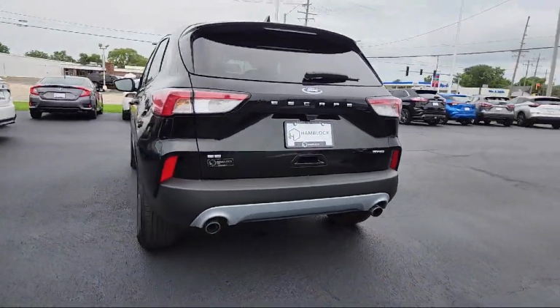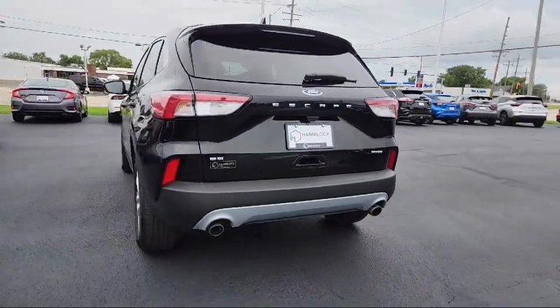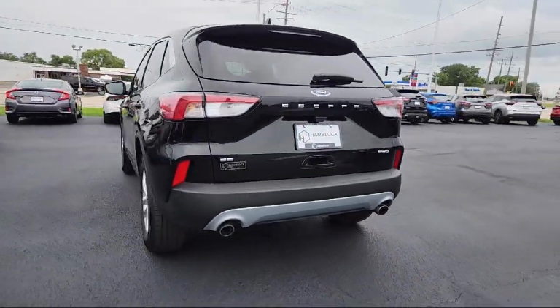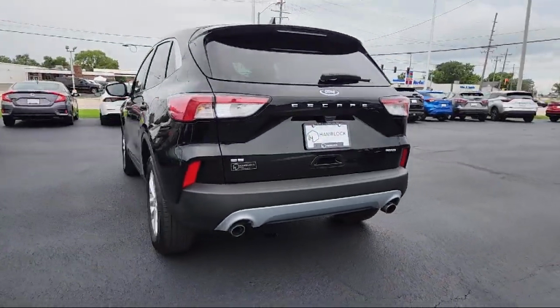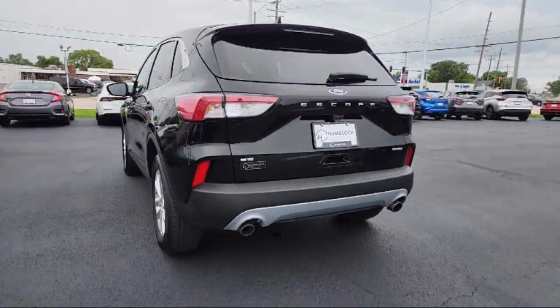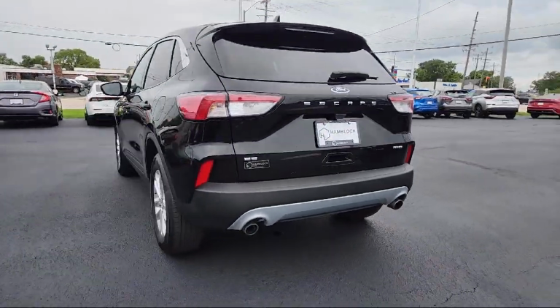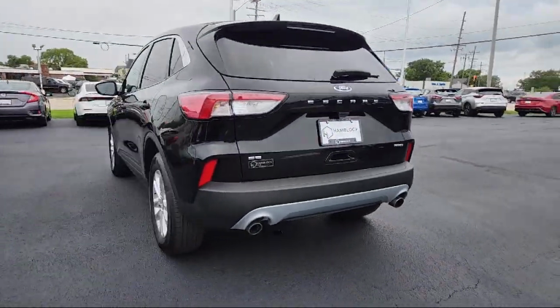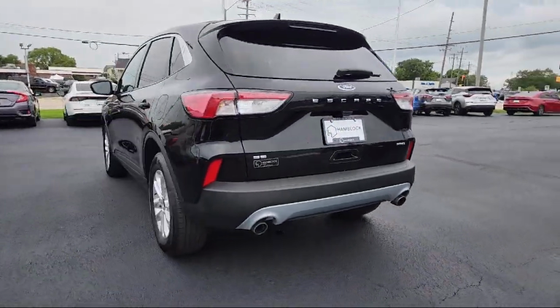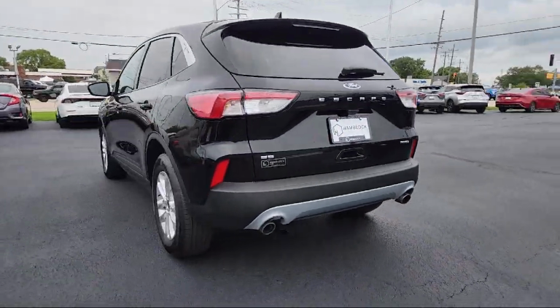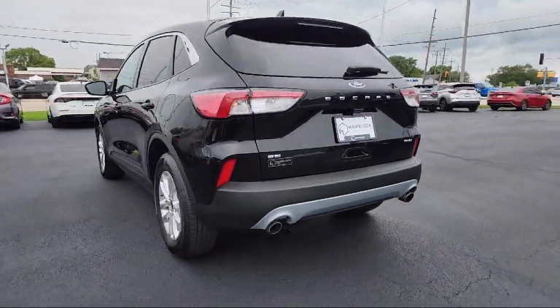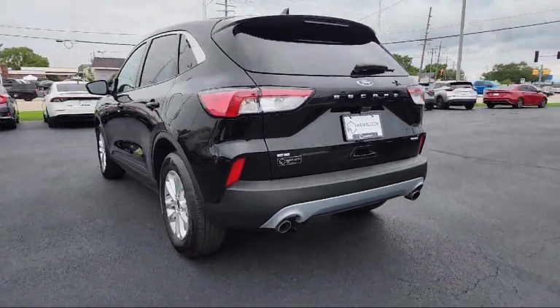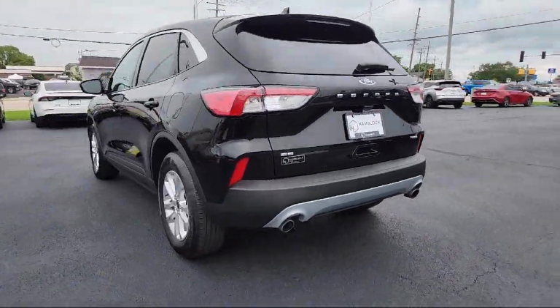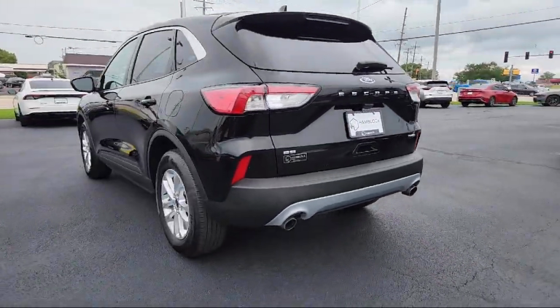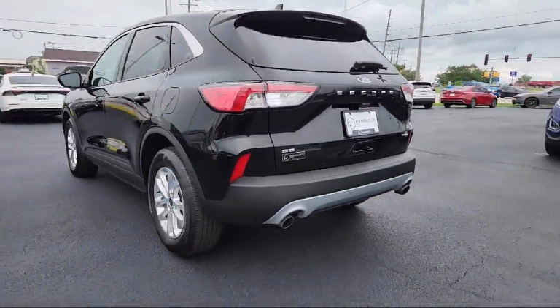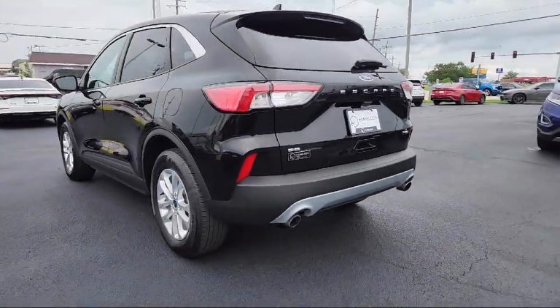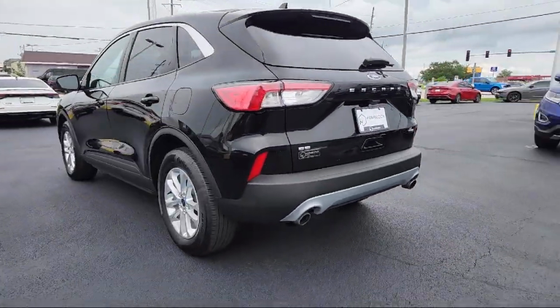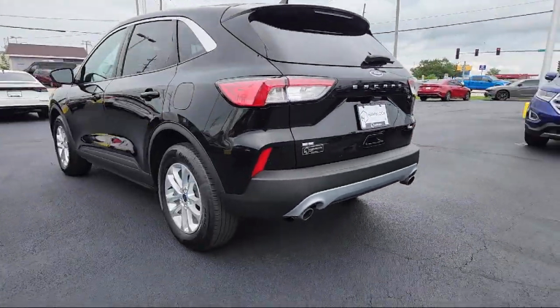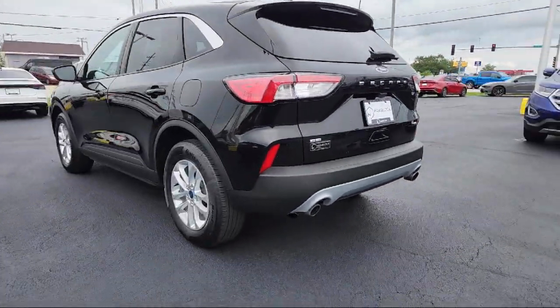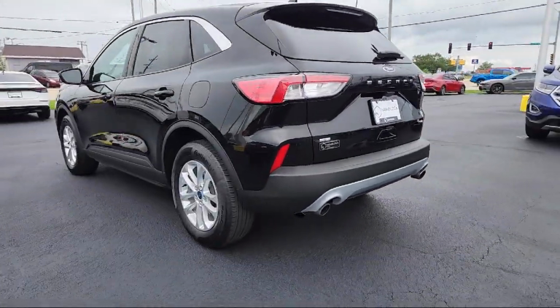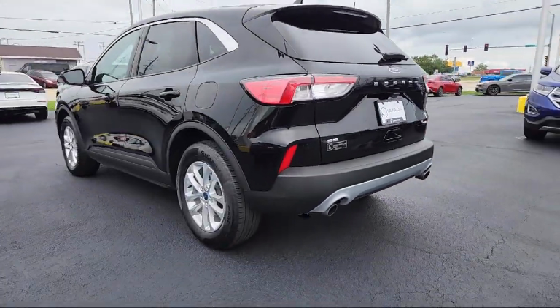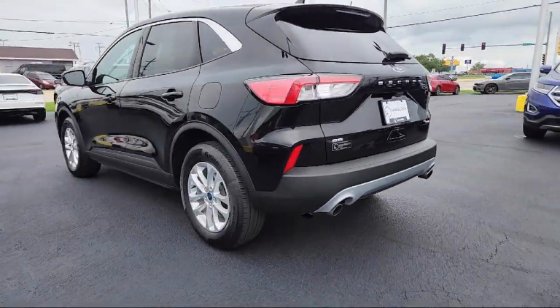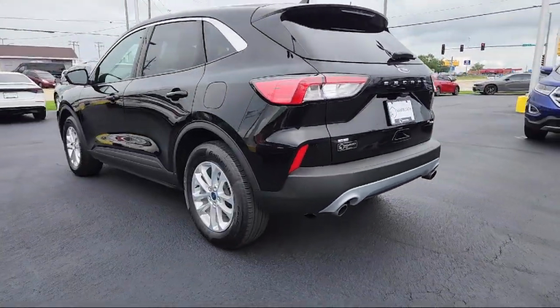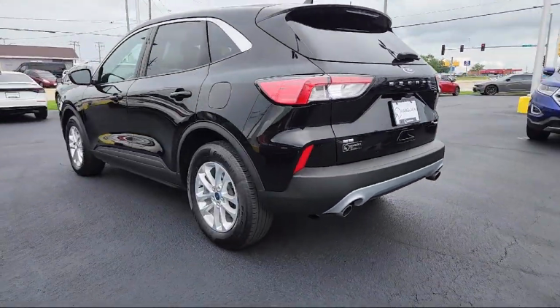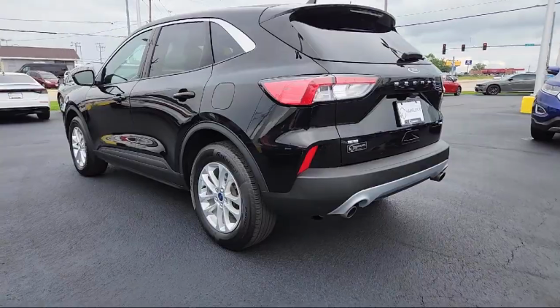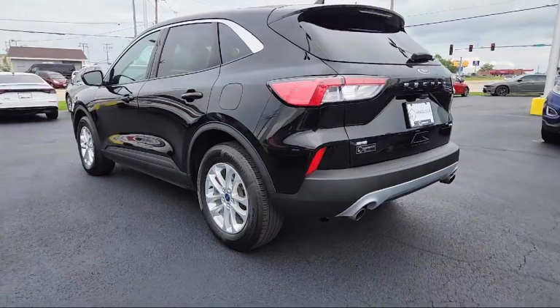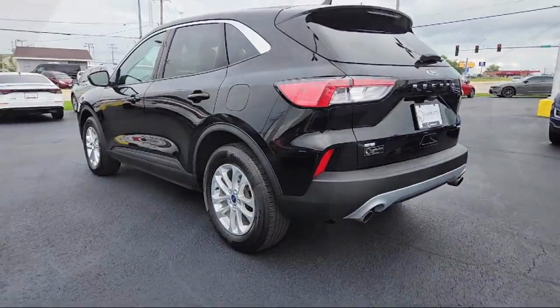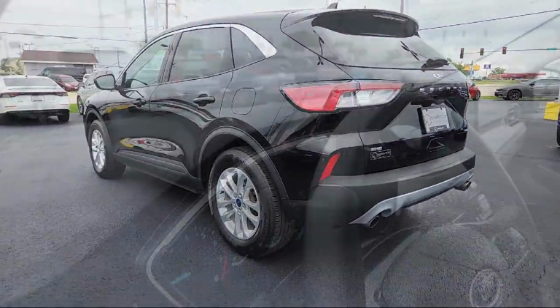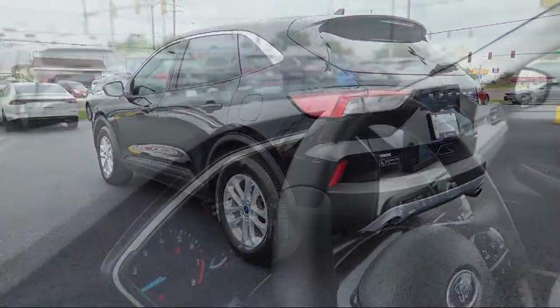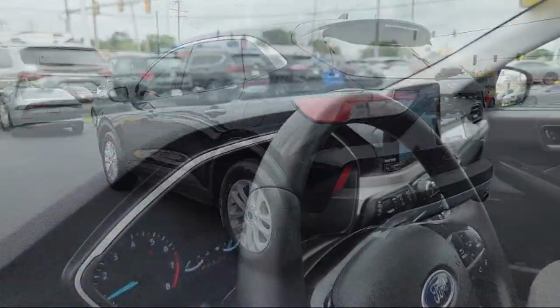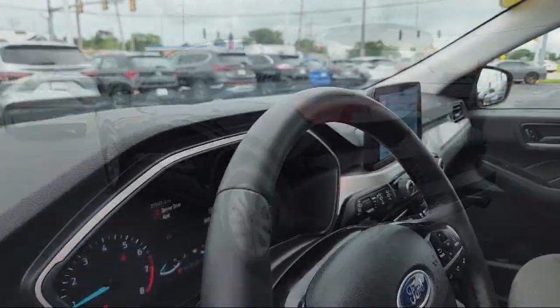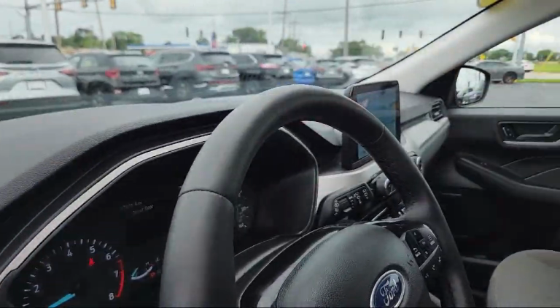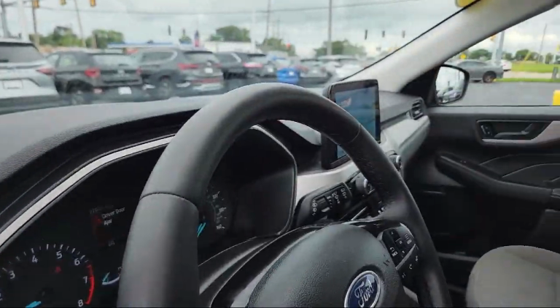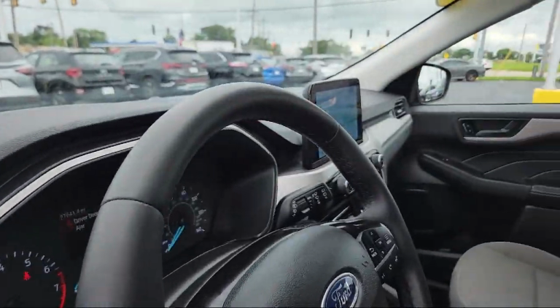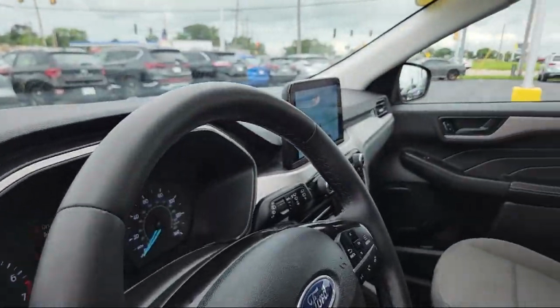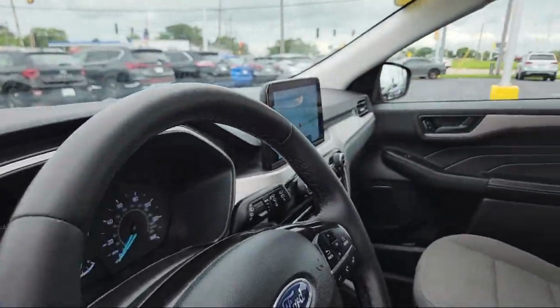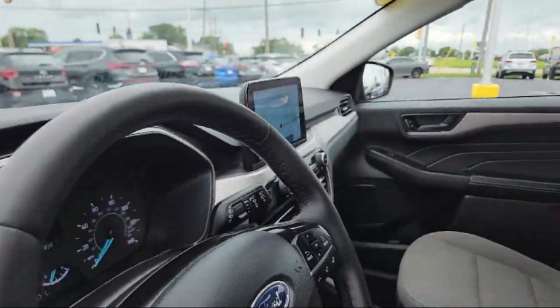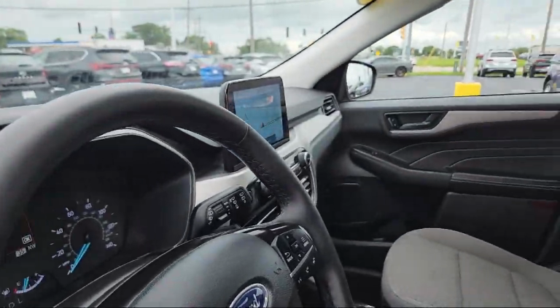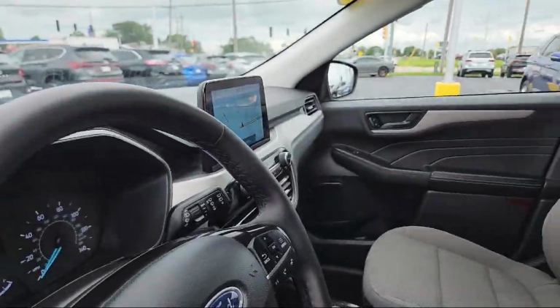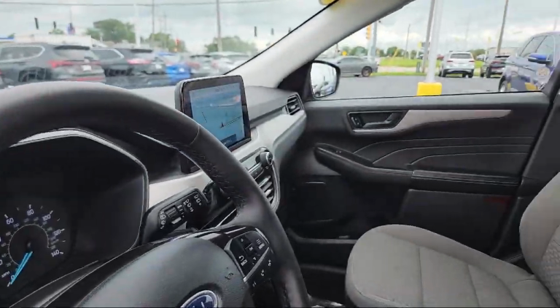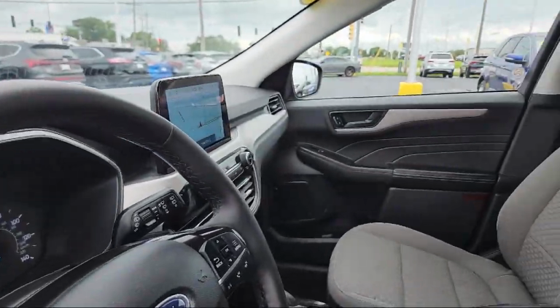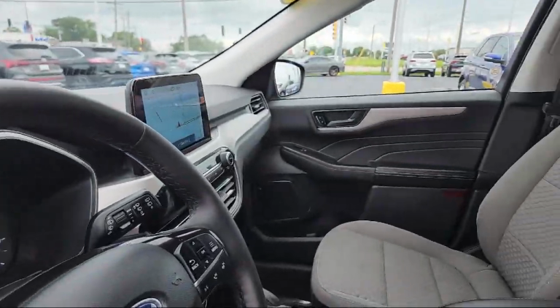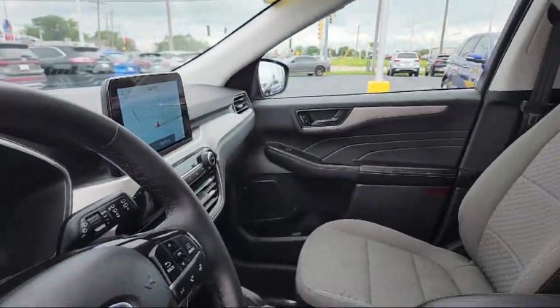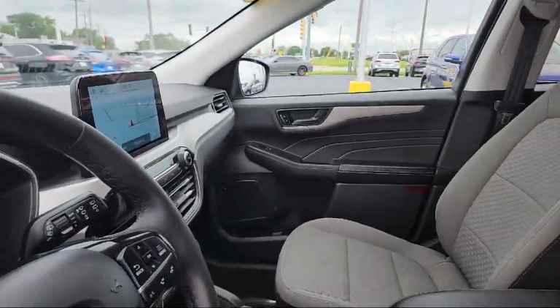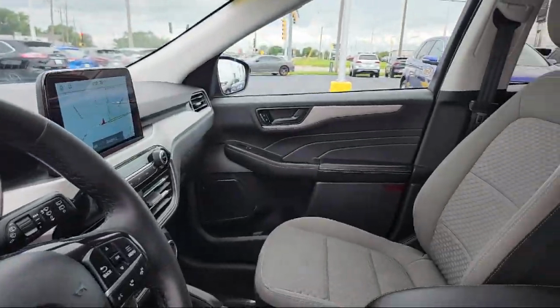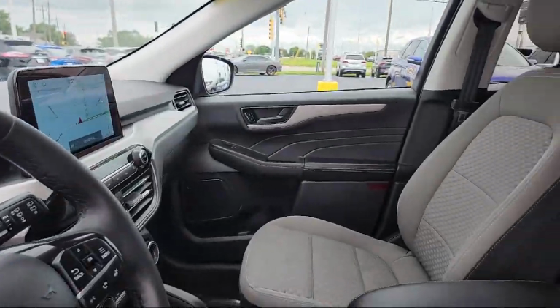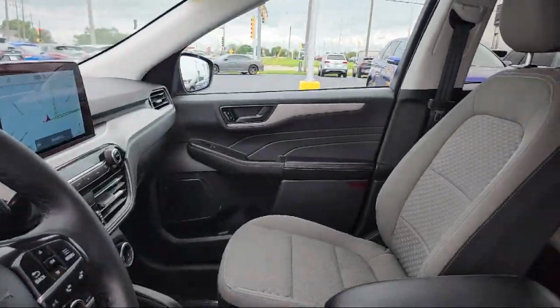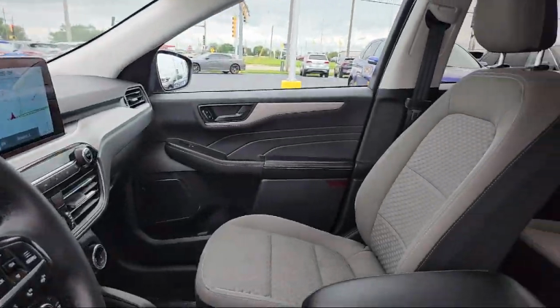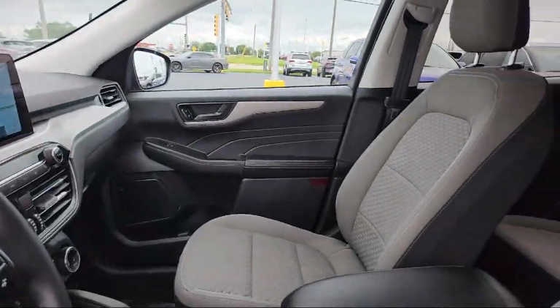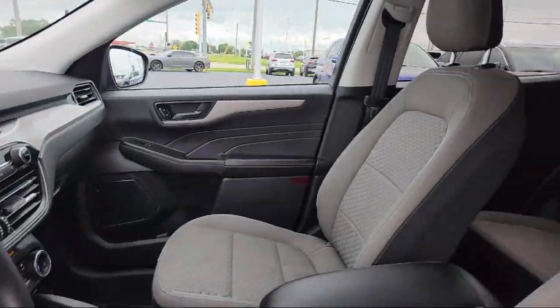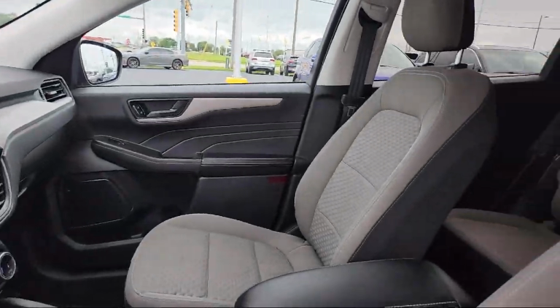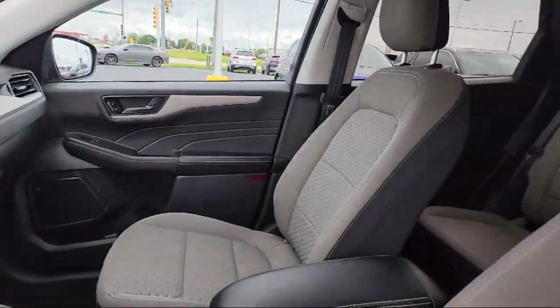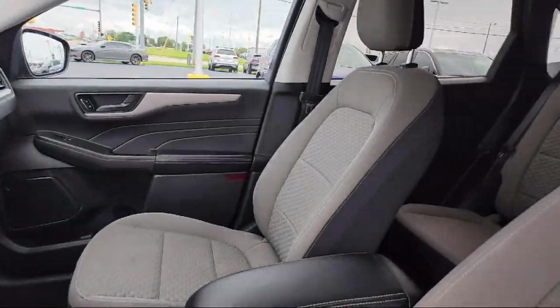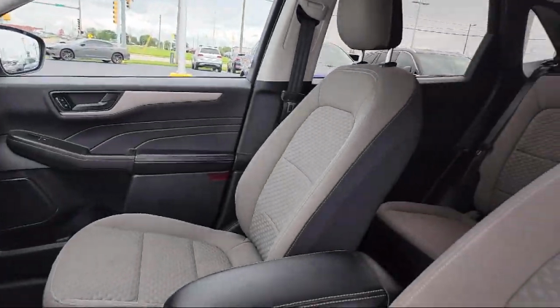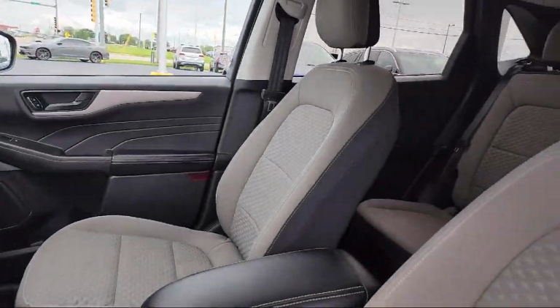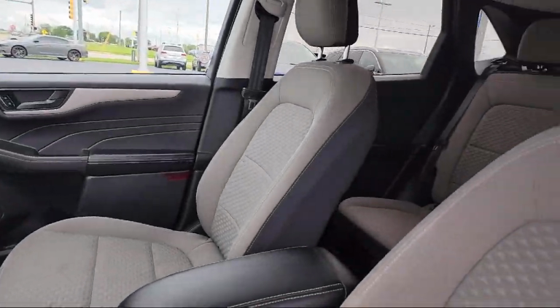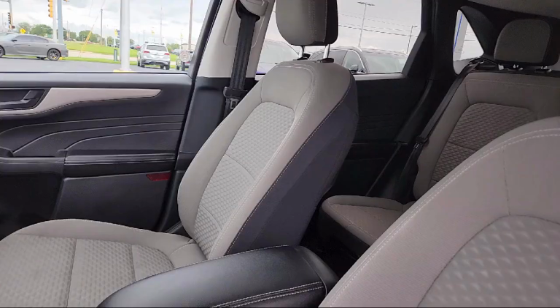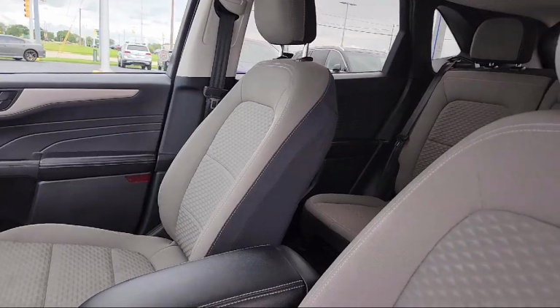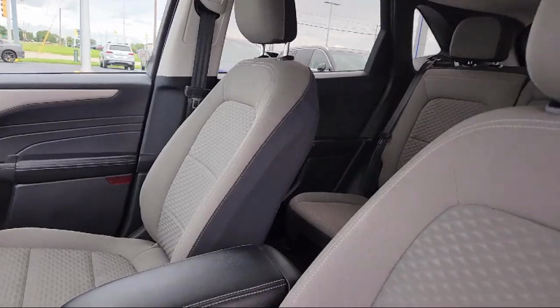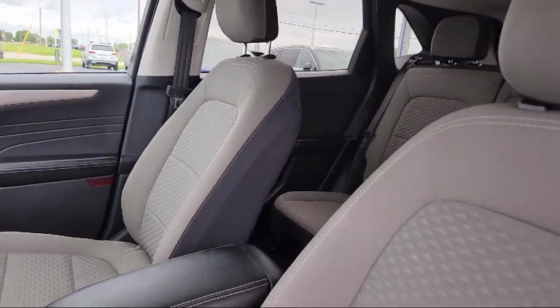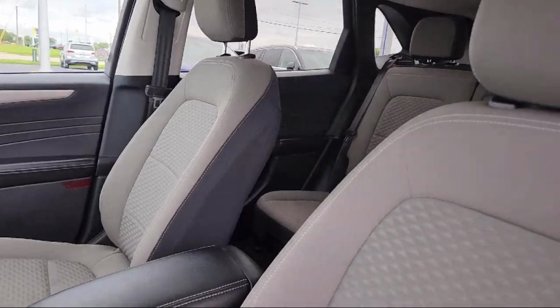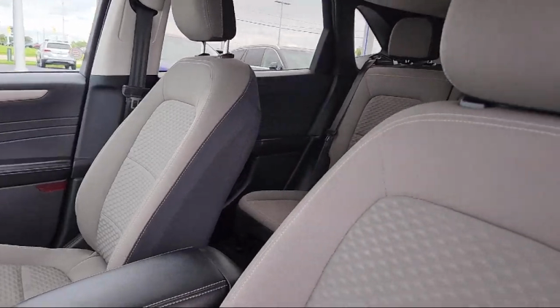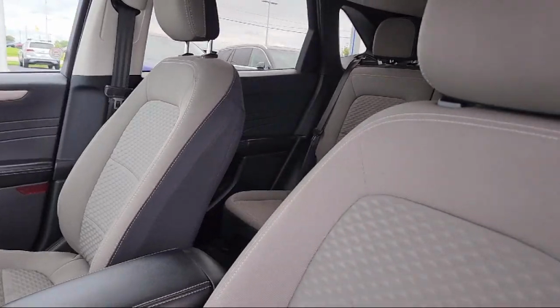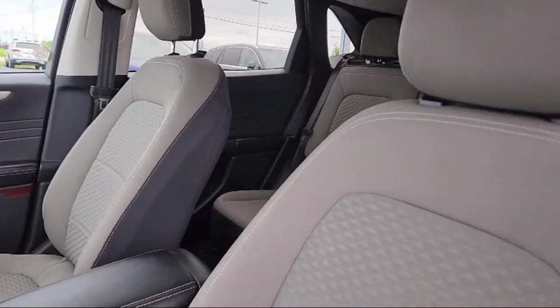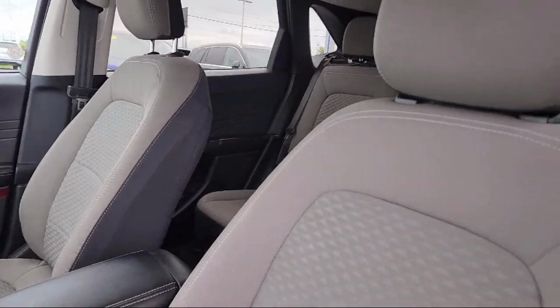It also features driver monitoring, variable speed intermittent wipers, and has less than 30,000 miles on the odometer.